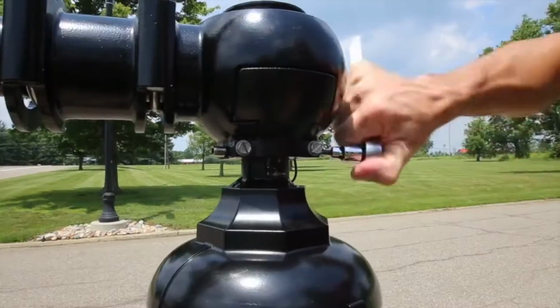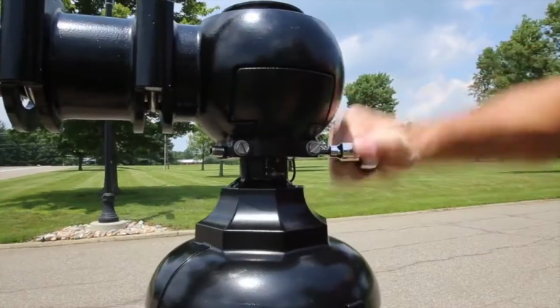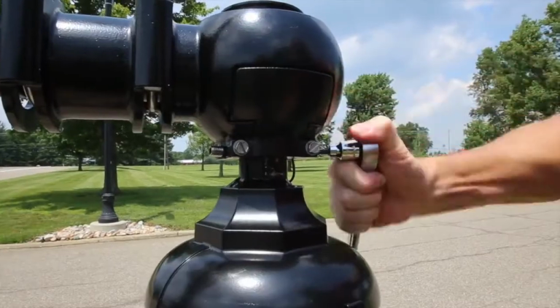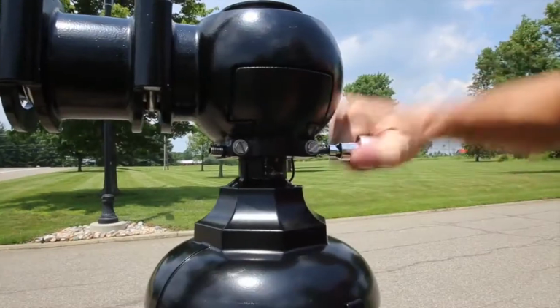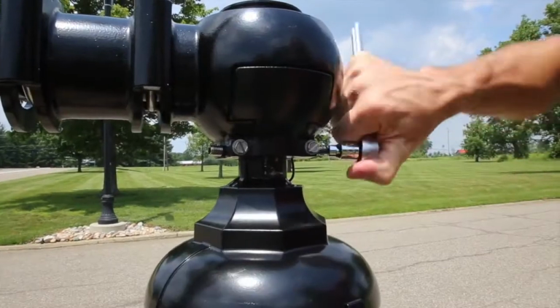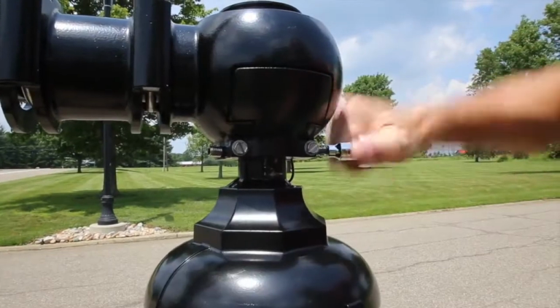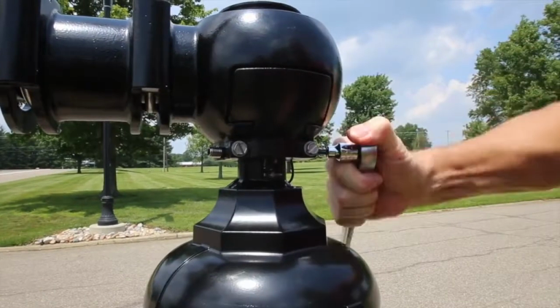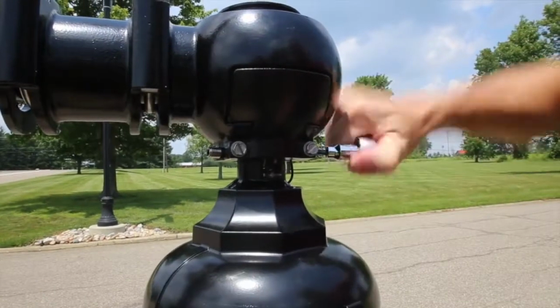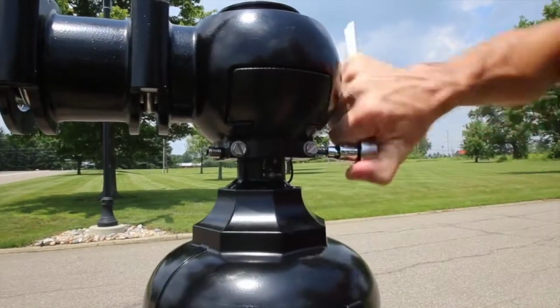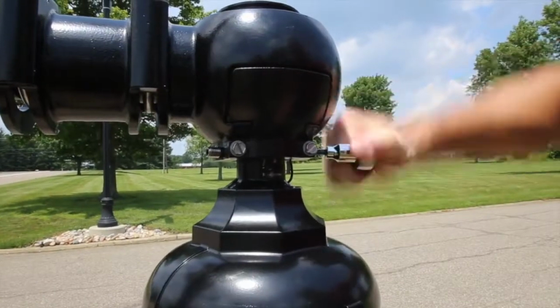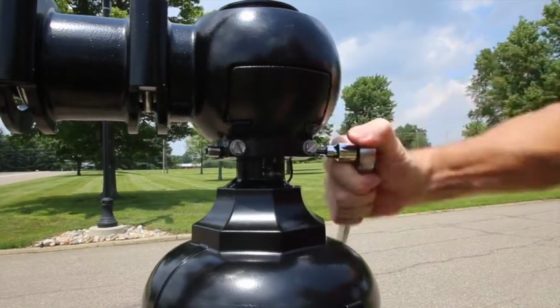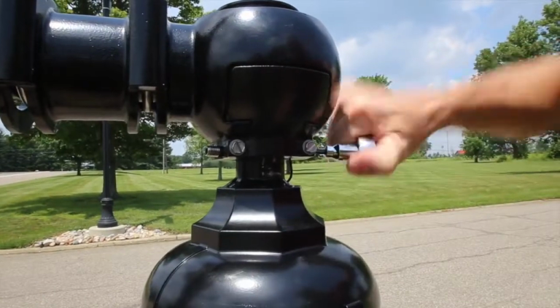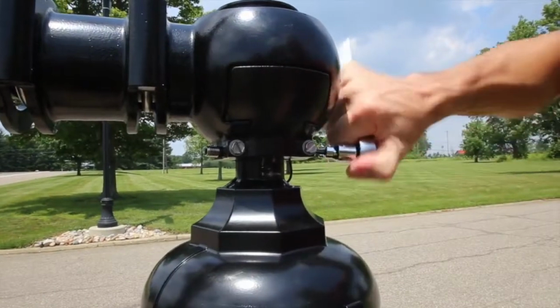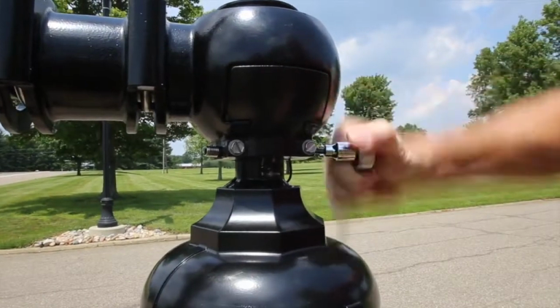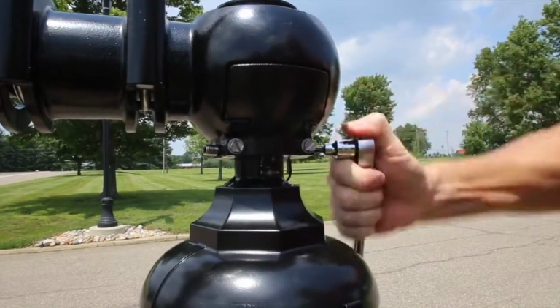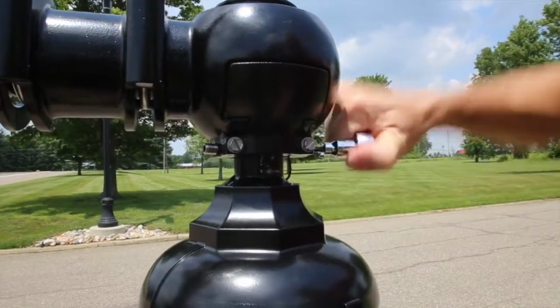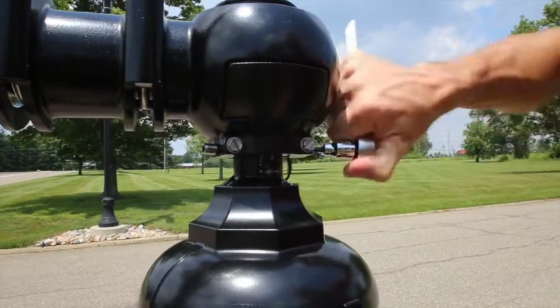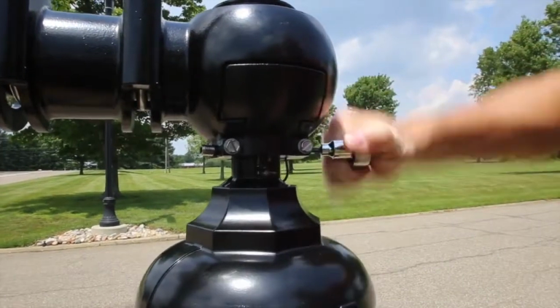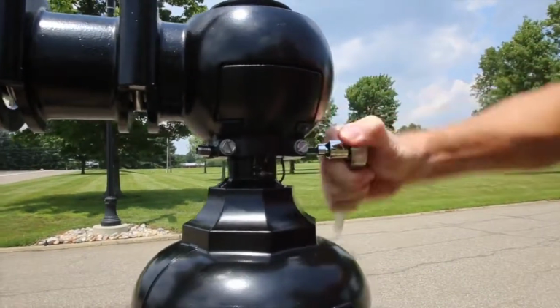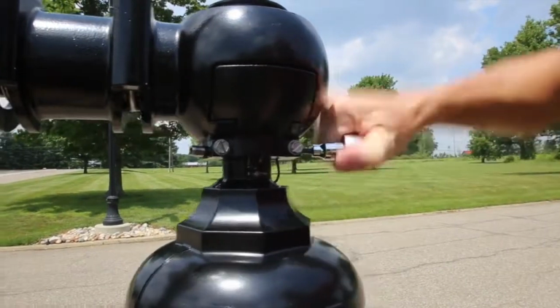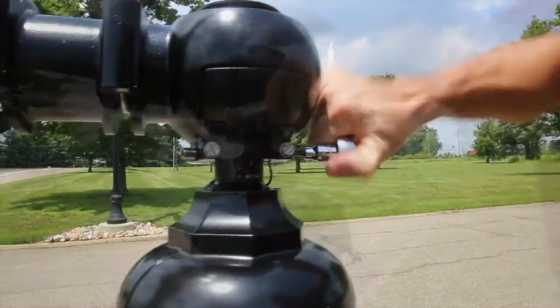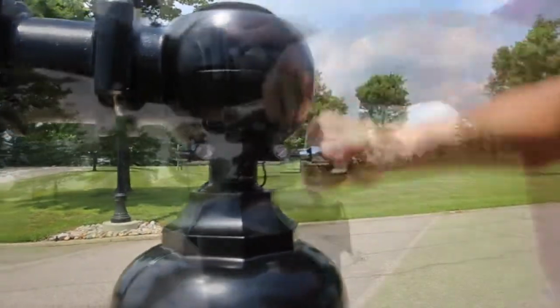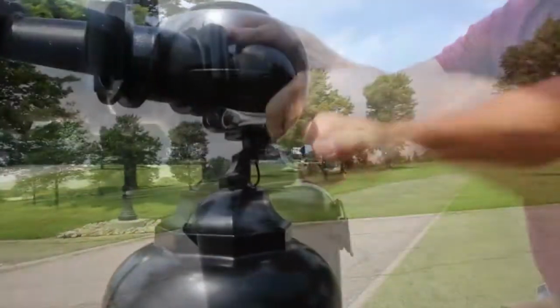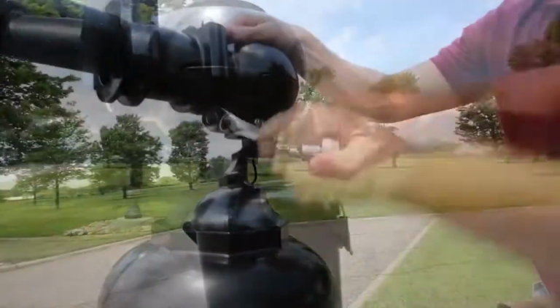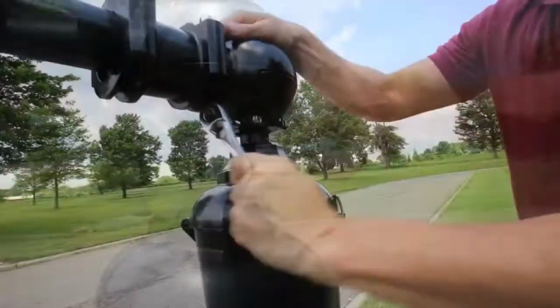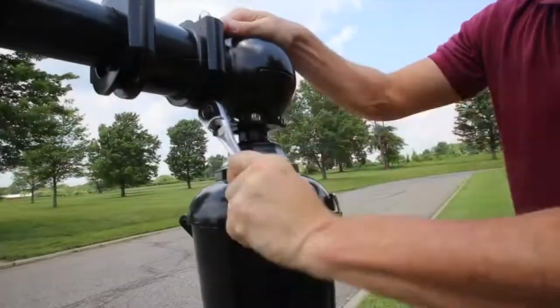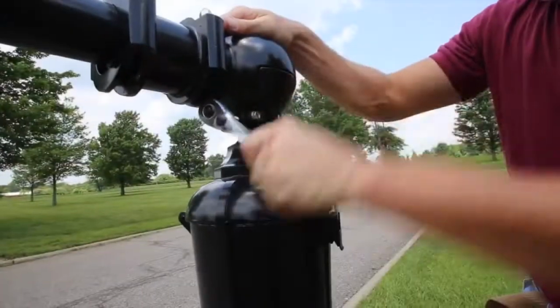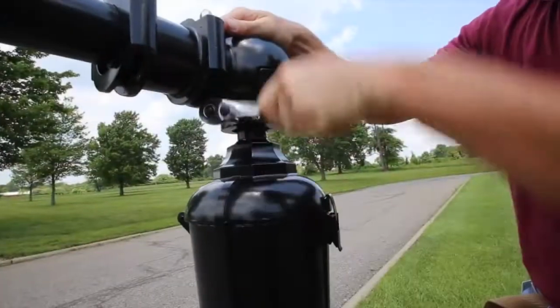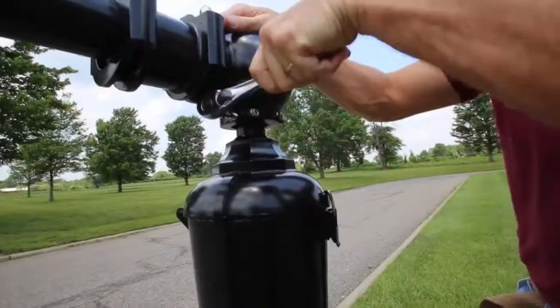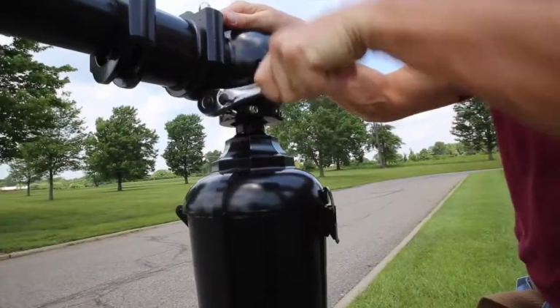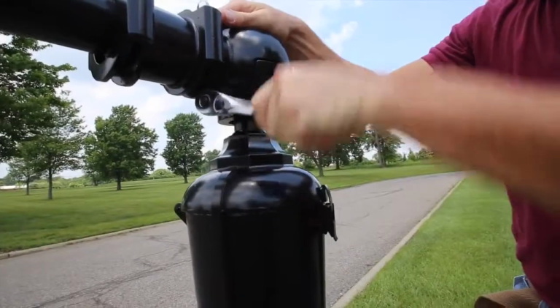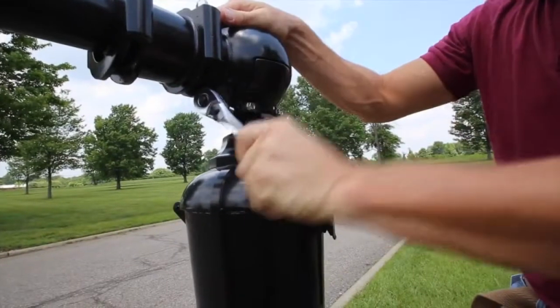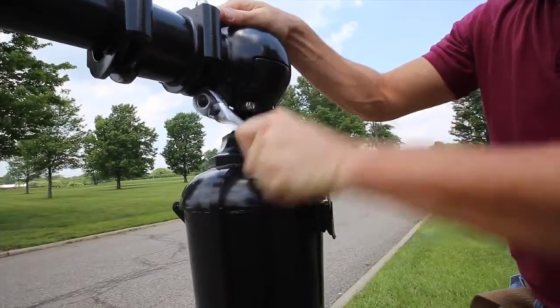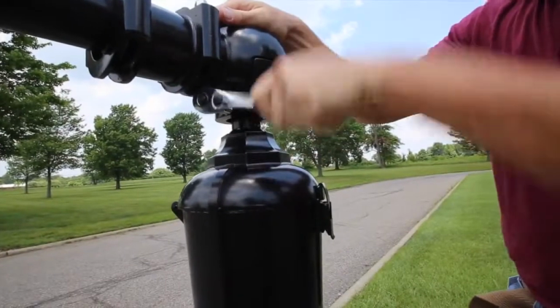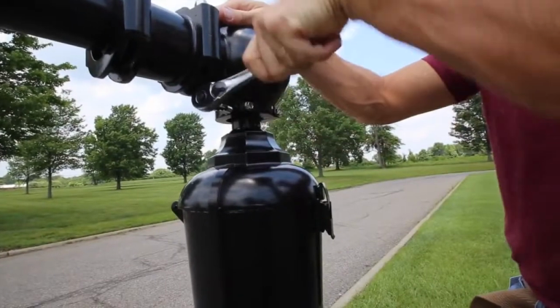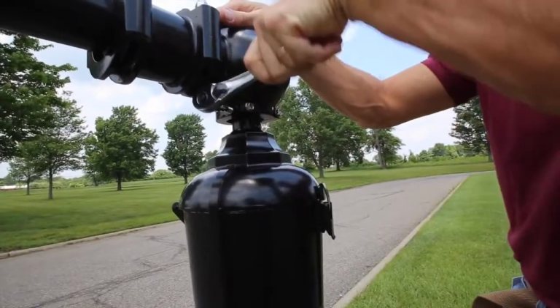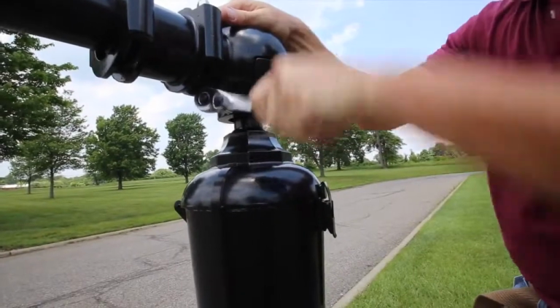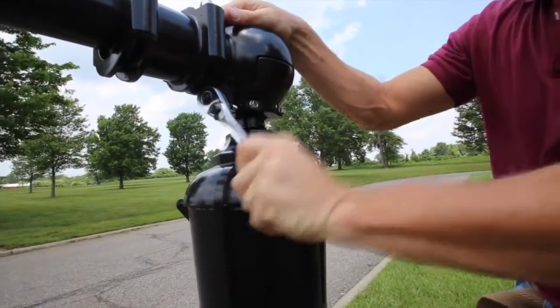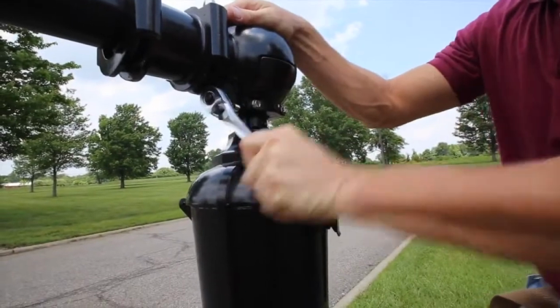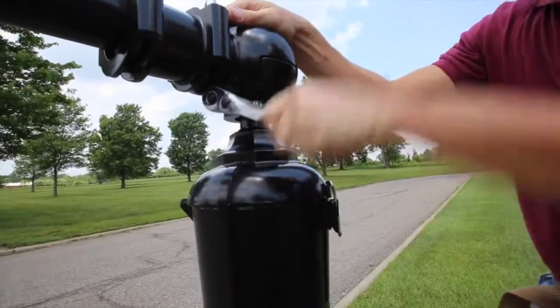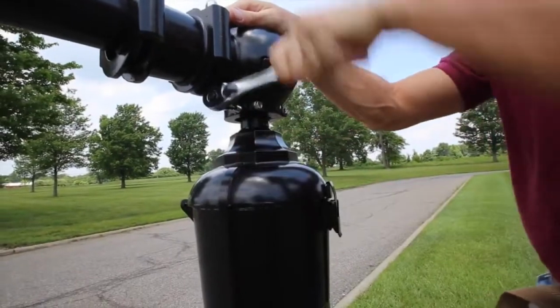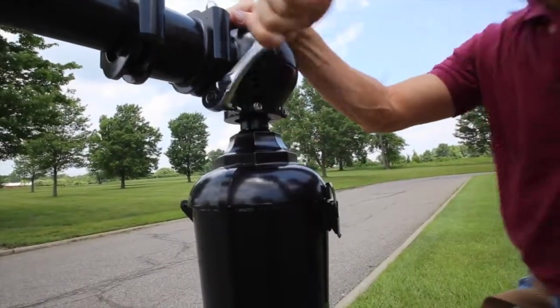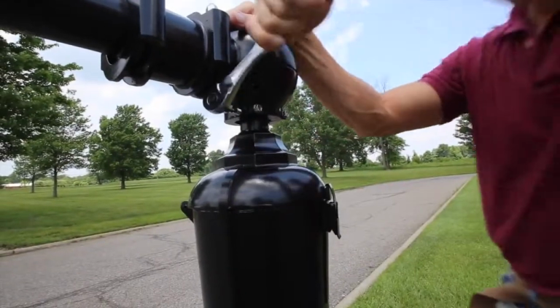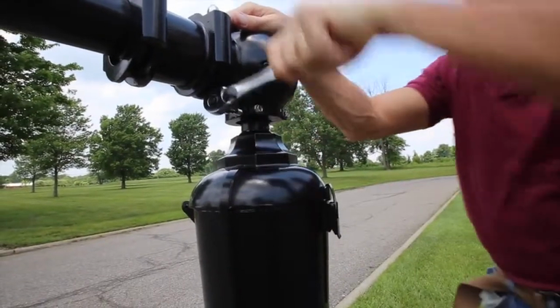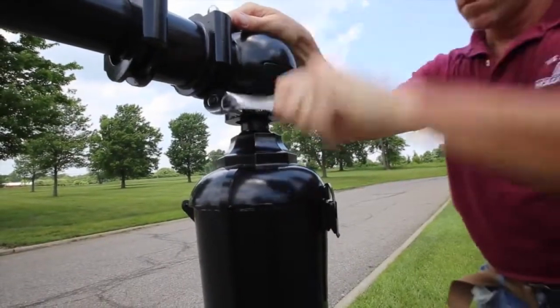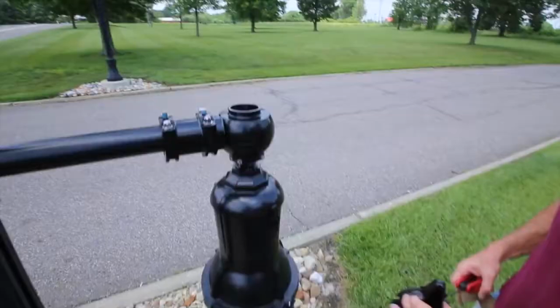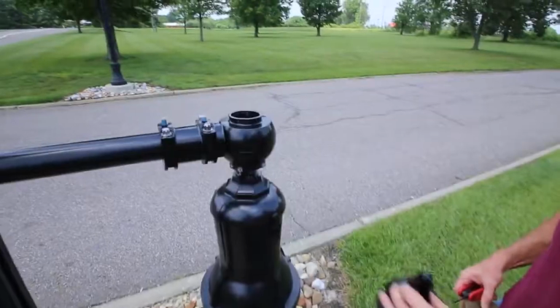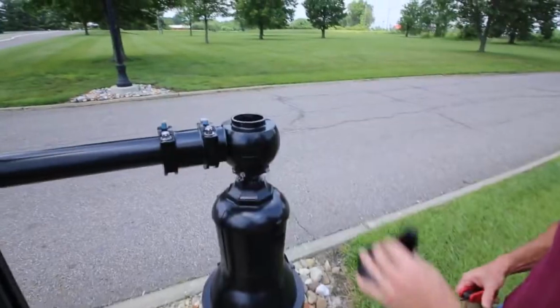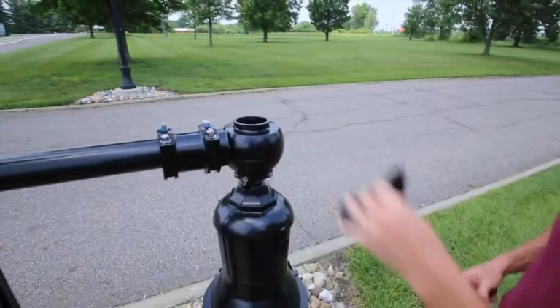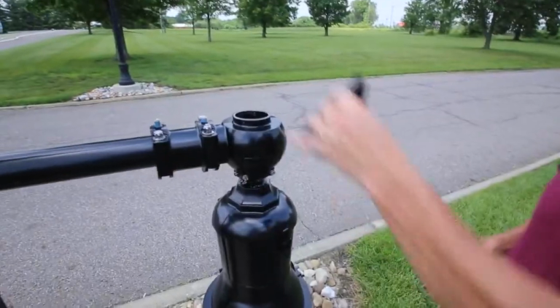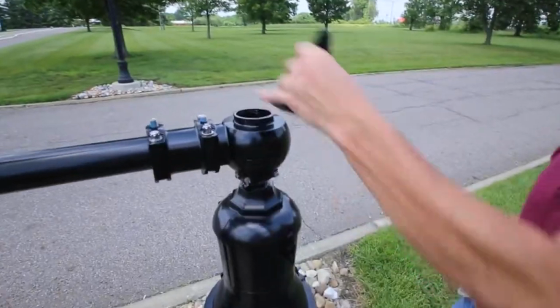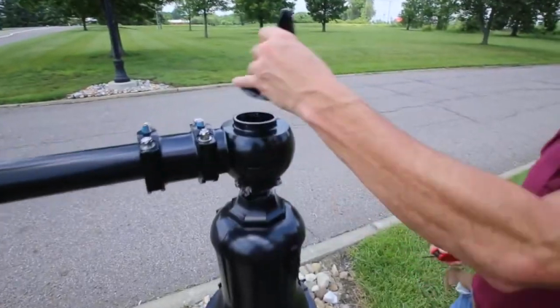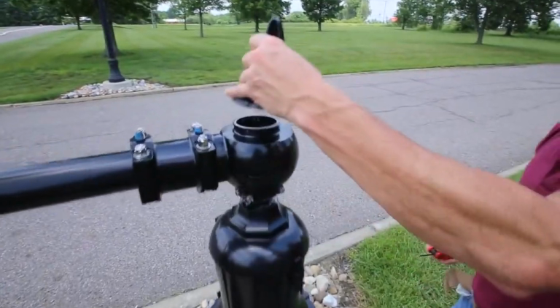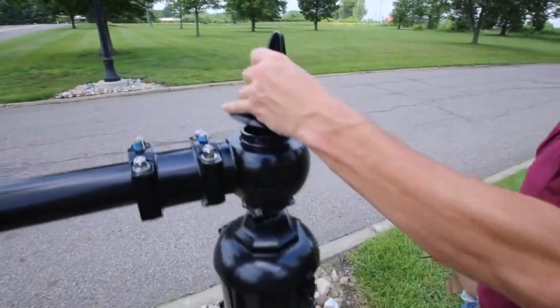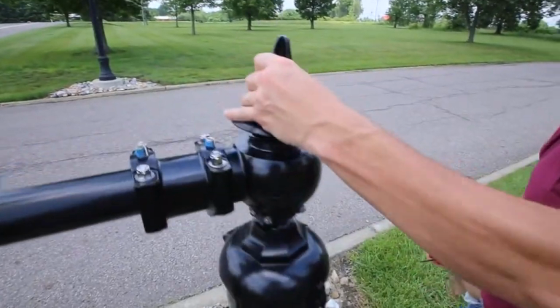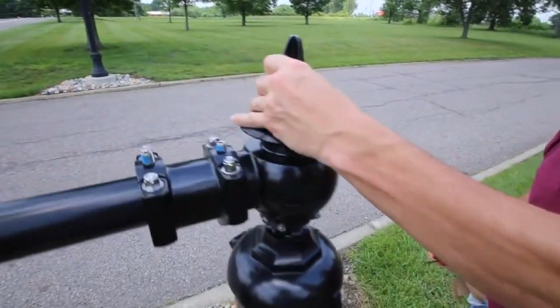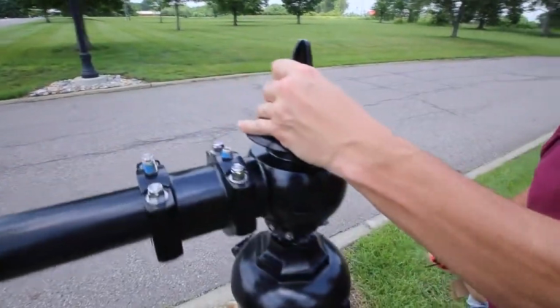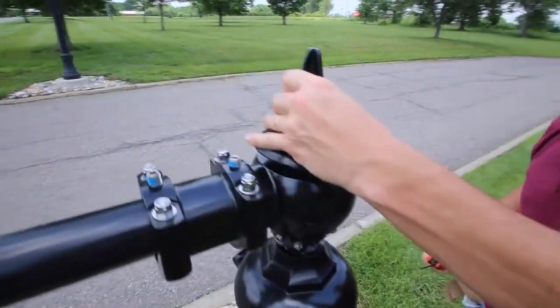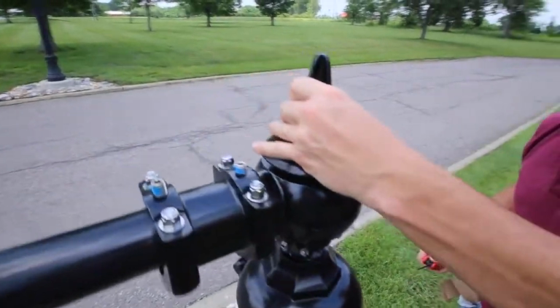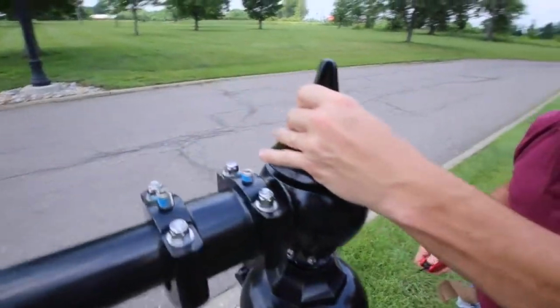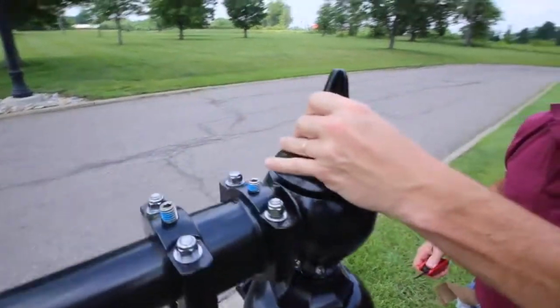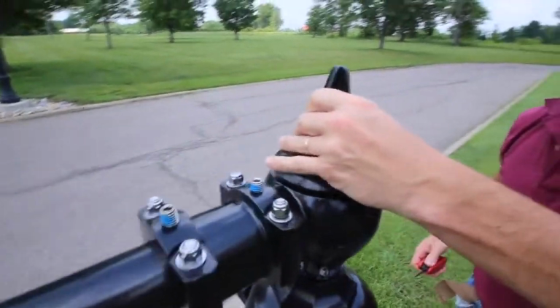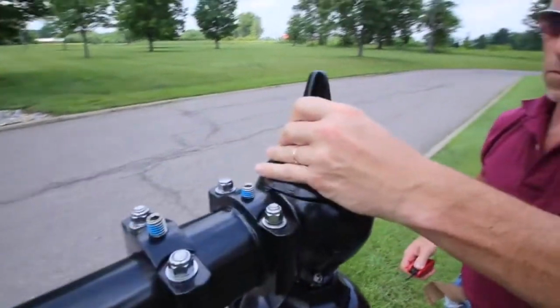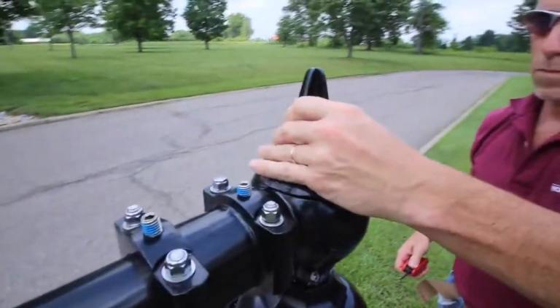Next, tighten the set screws to lock the luminaire in place. Finally, replace the finial.